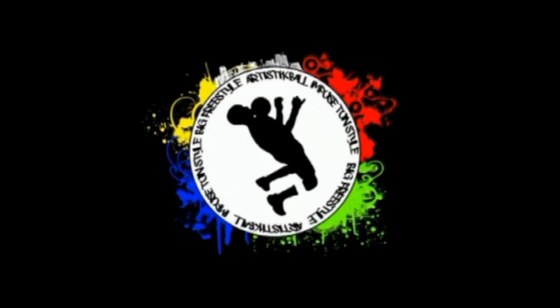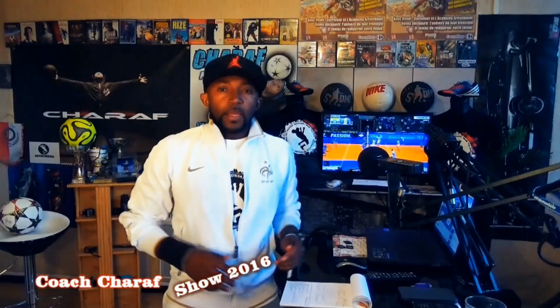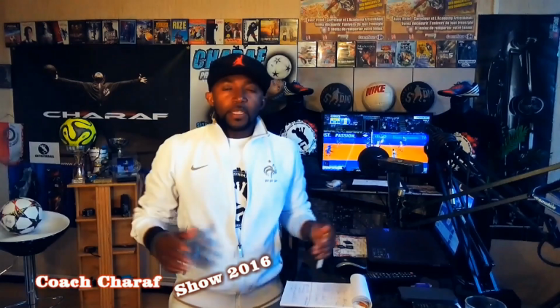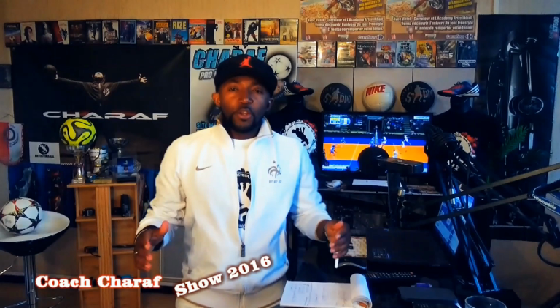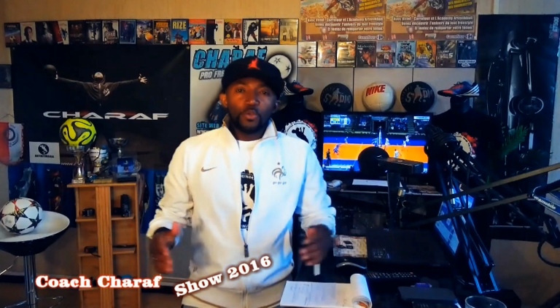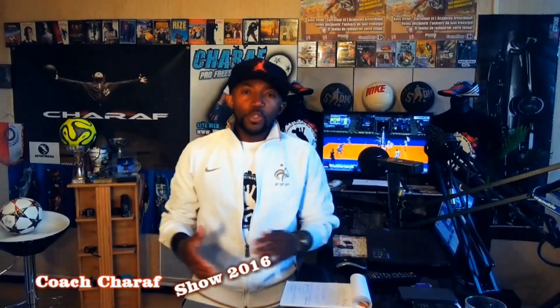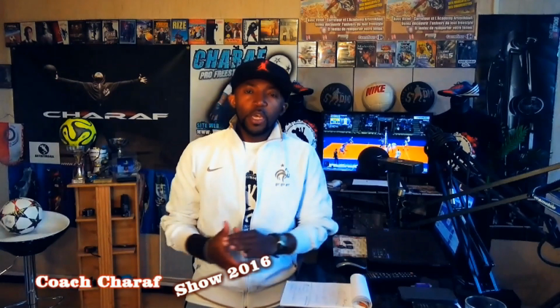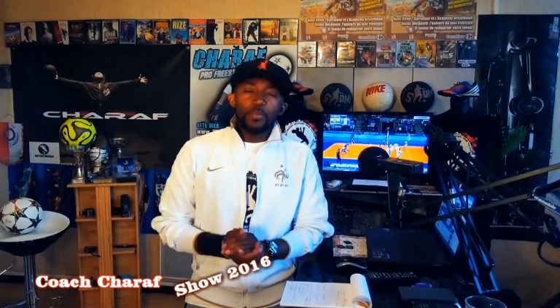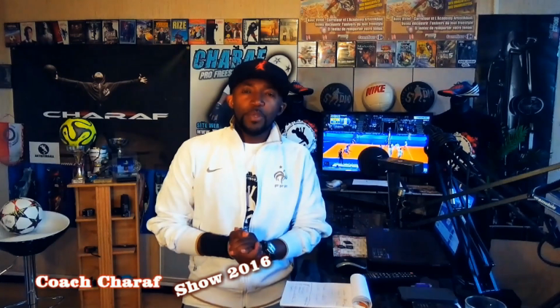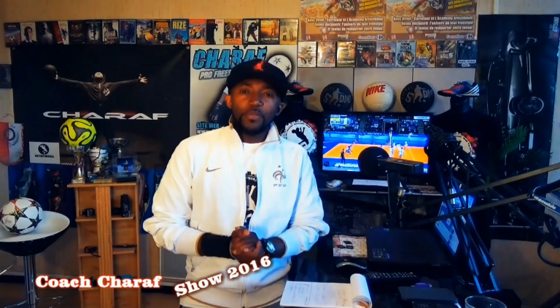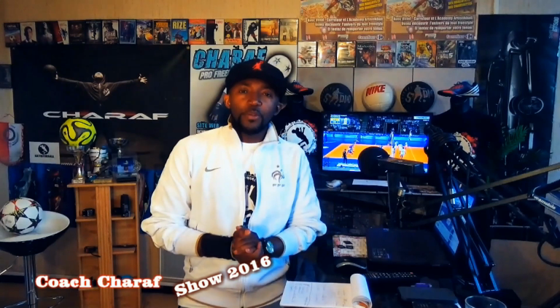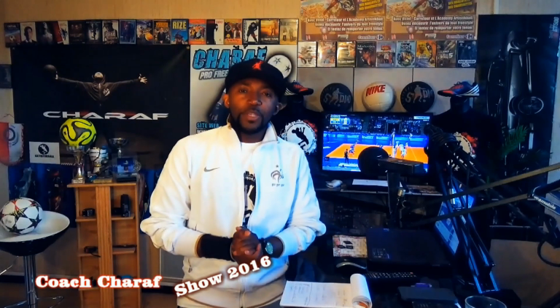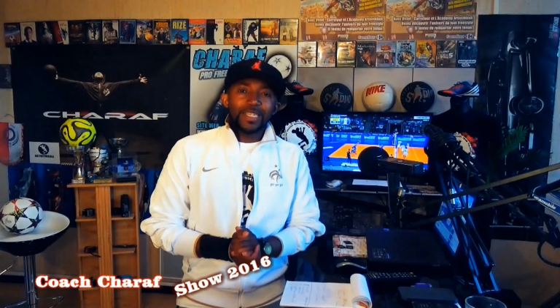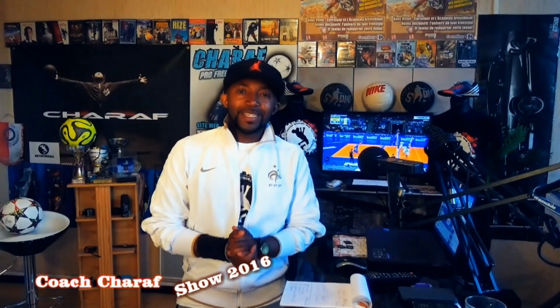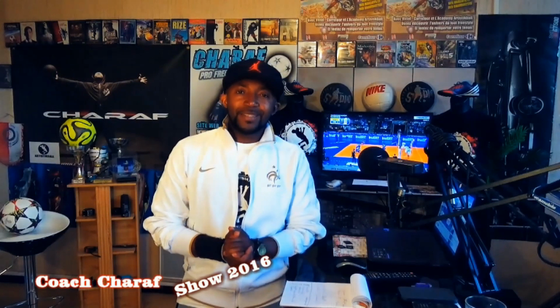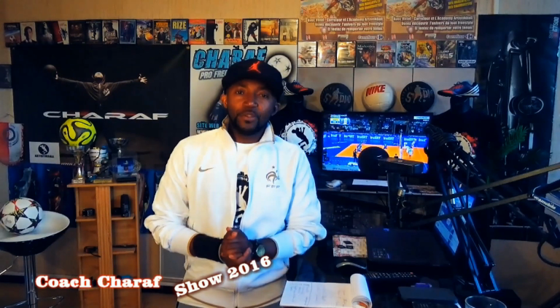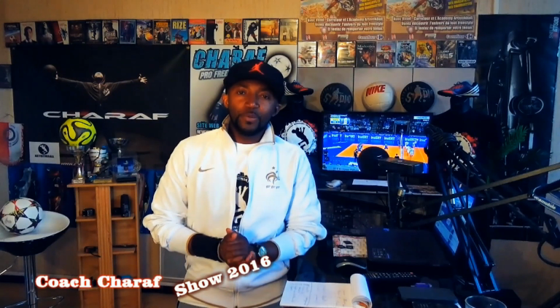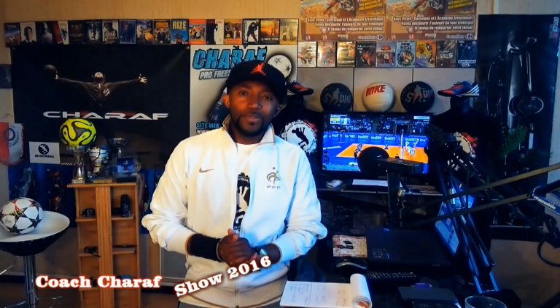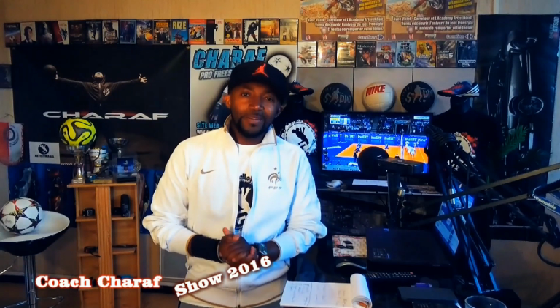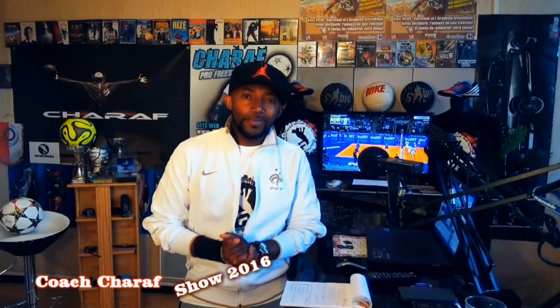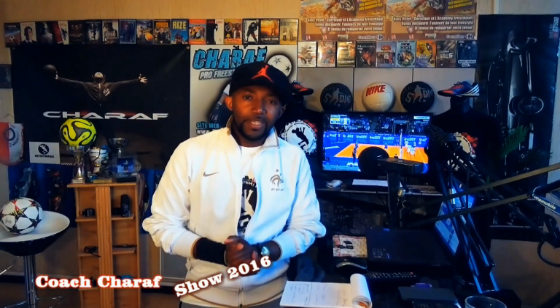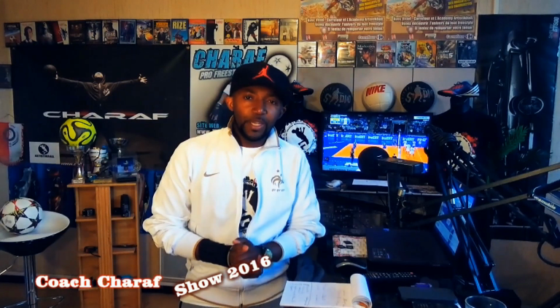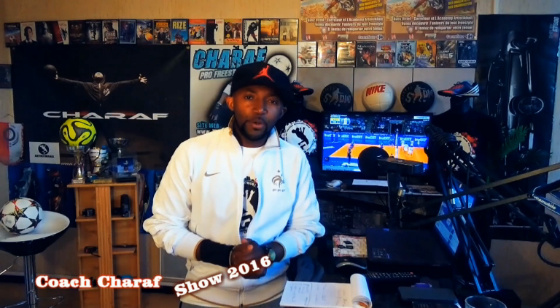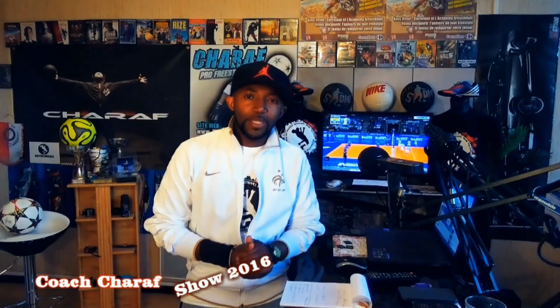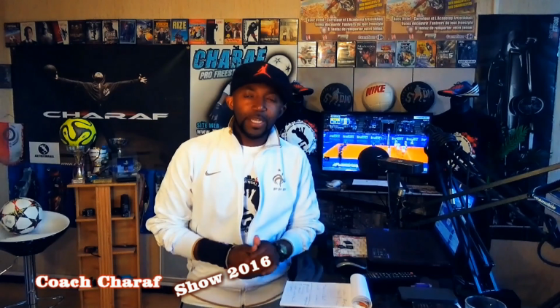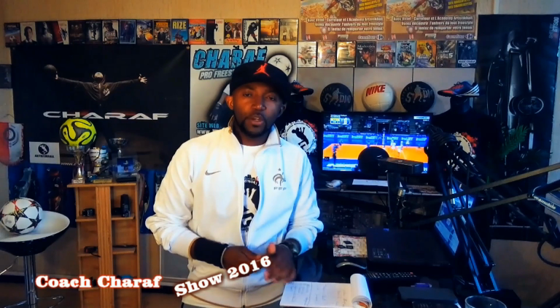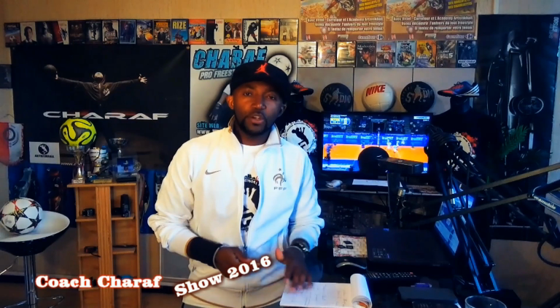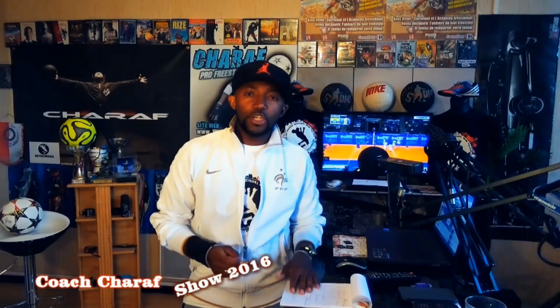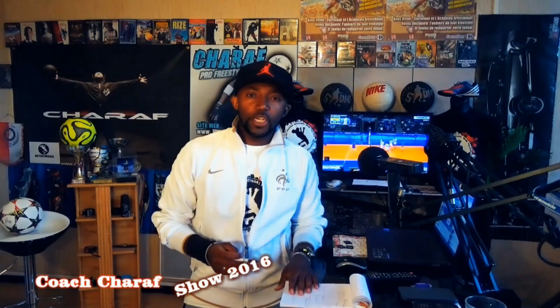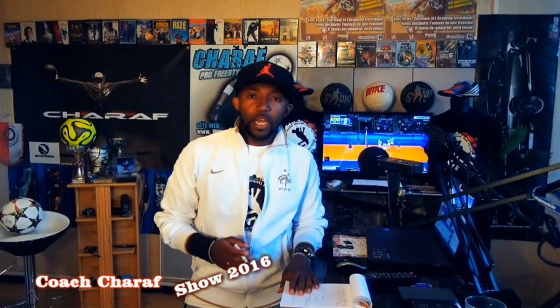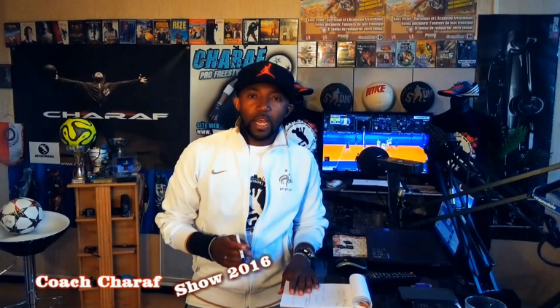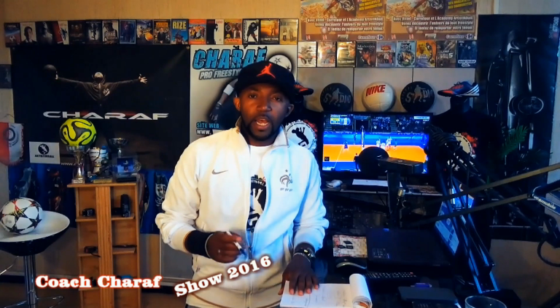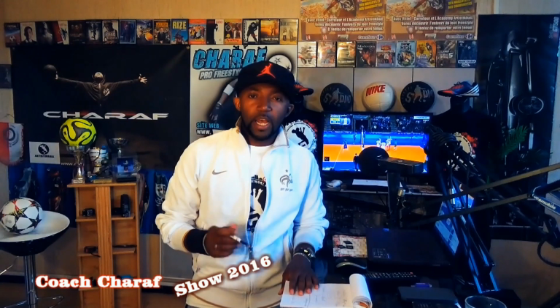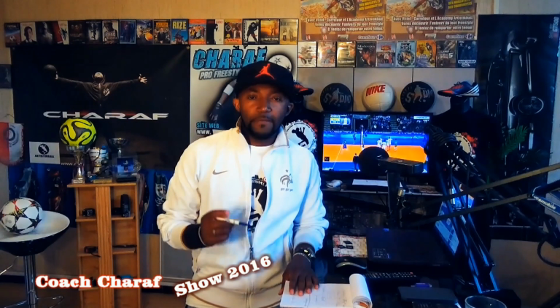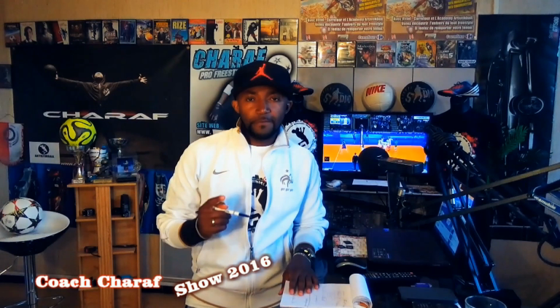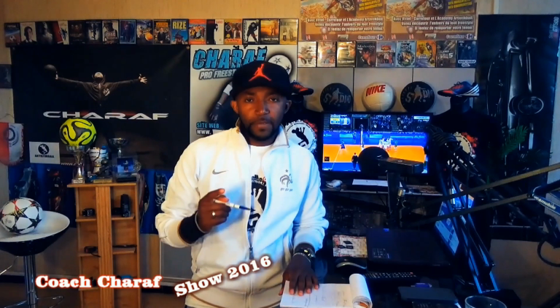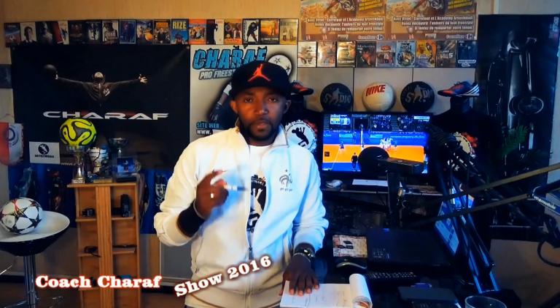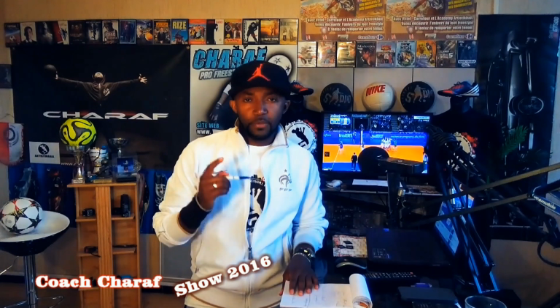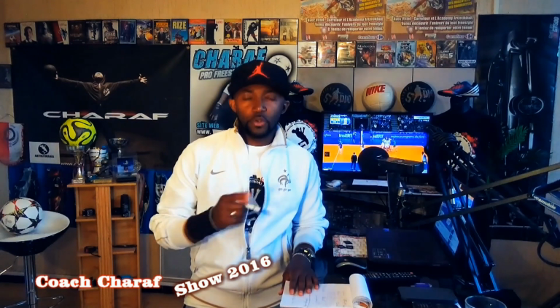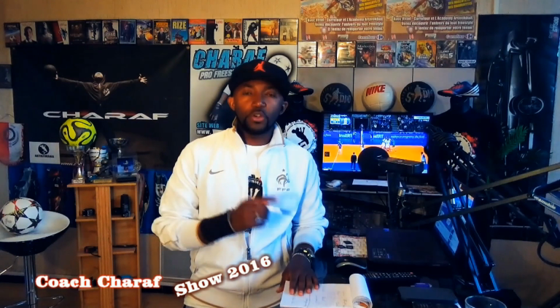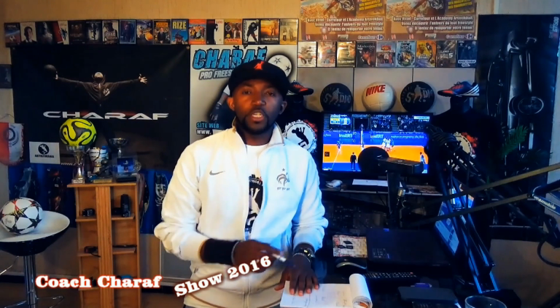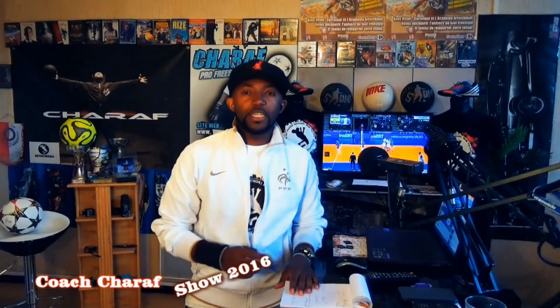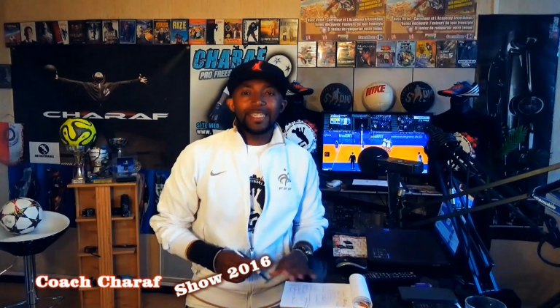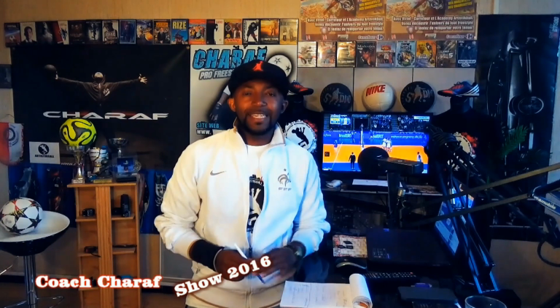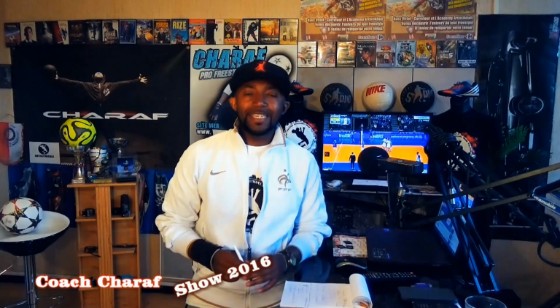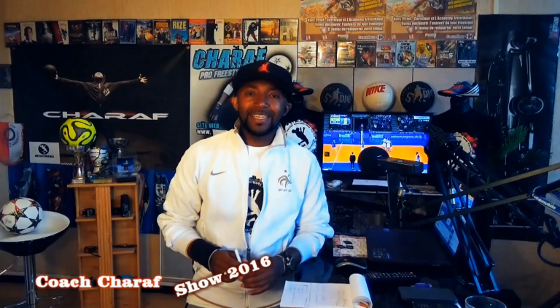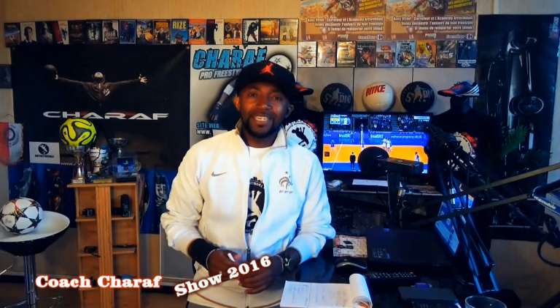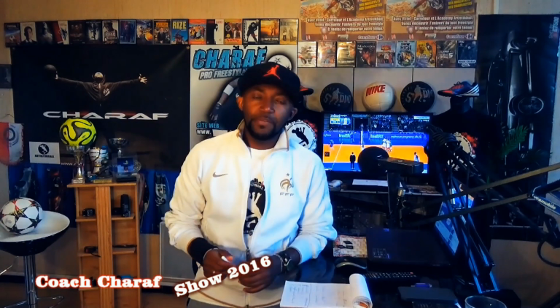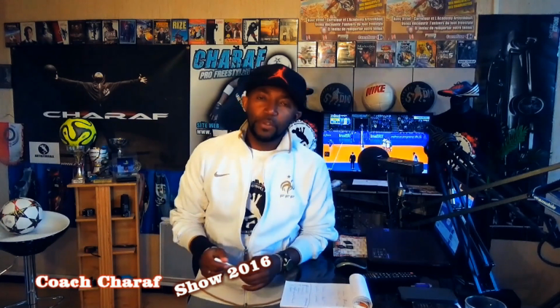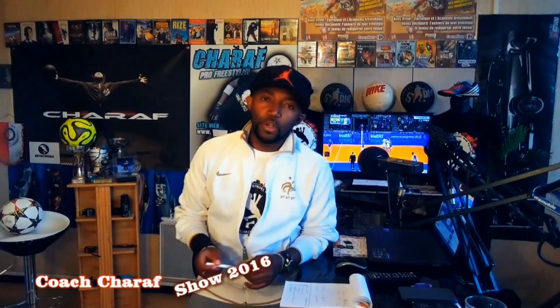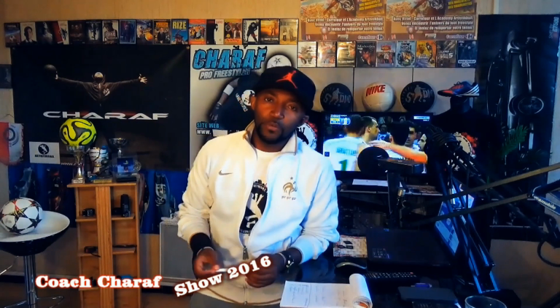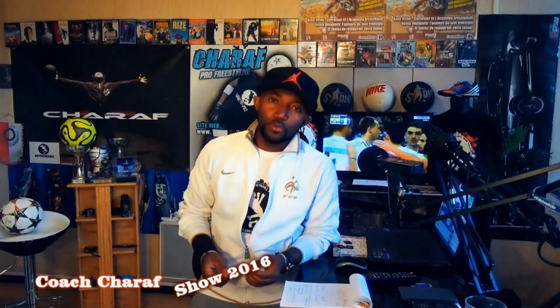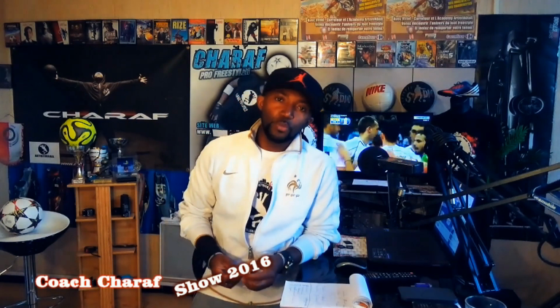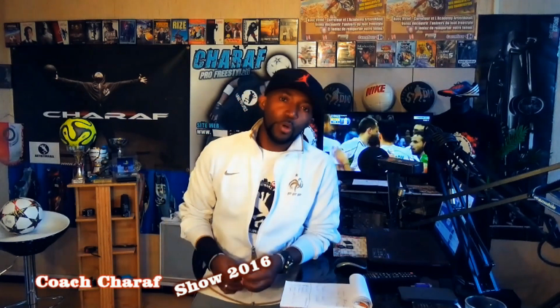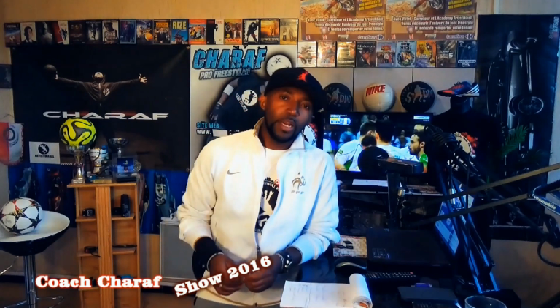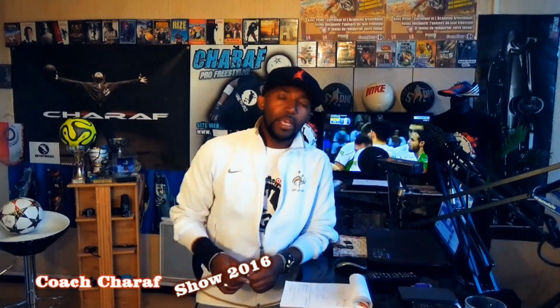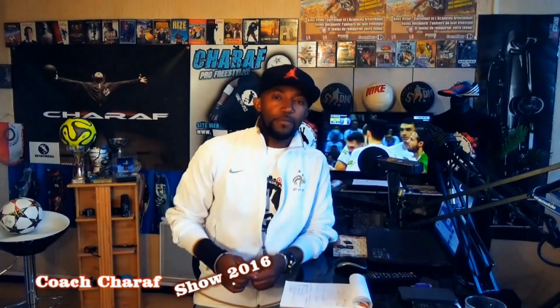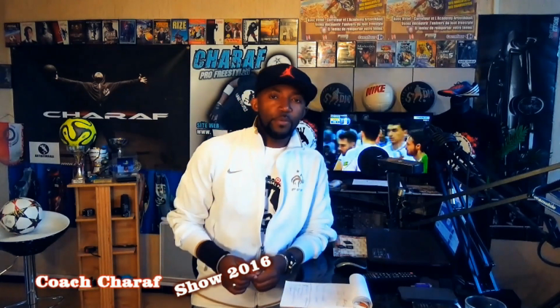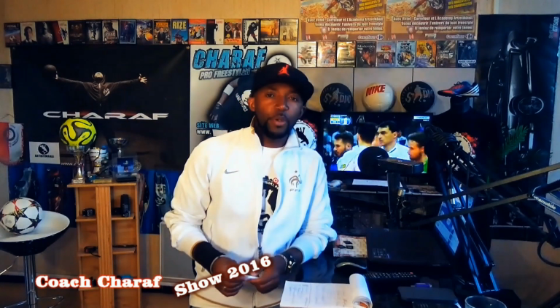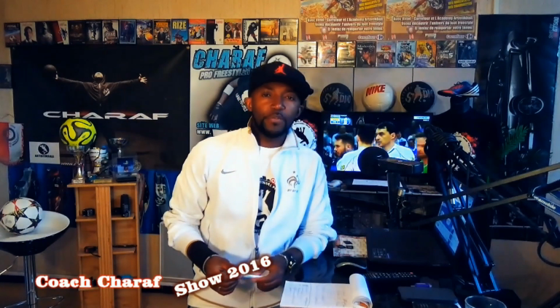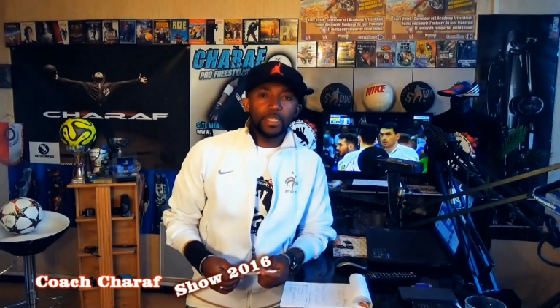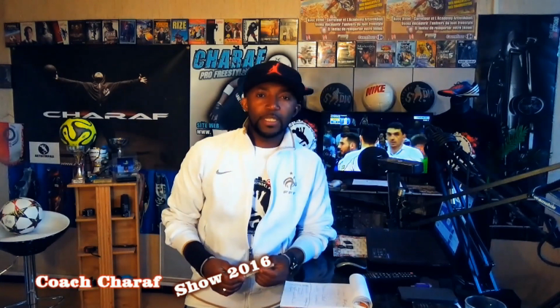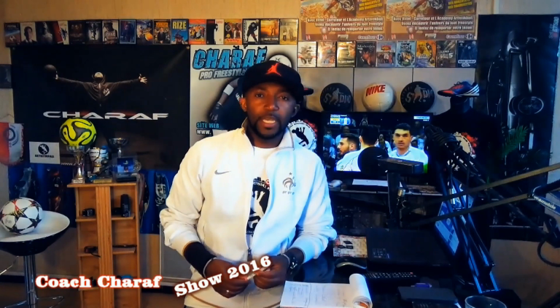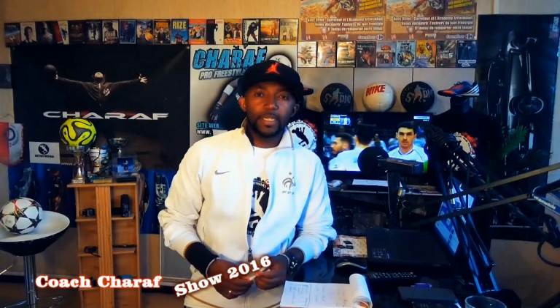Salut à tous, bienvenue dans cette nouvelle vidéo. C'est coach Raph, votre coach en technique individuelle football et football freestyle.